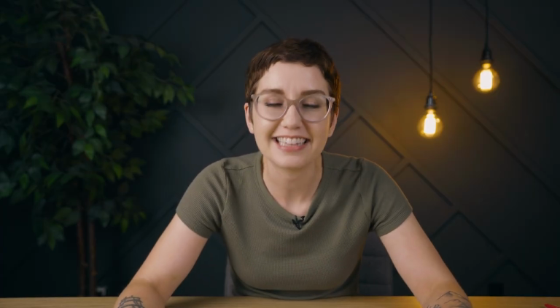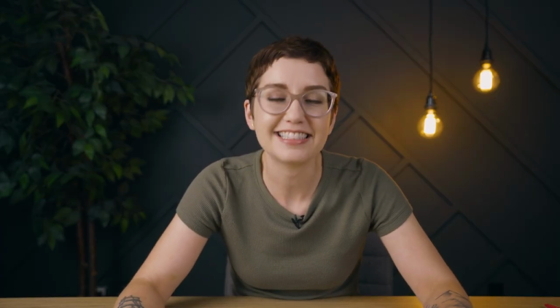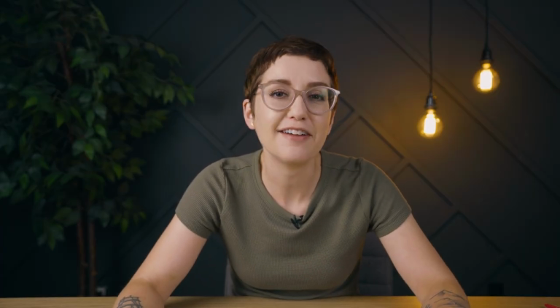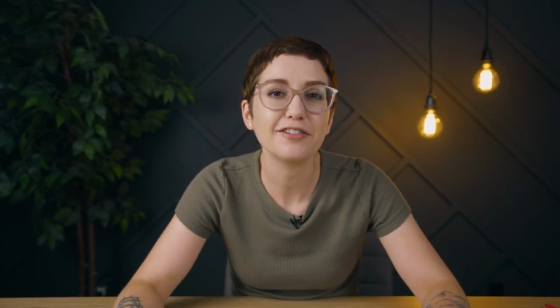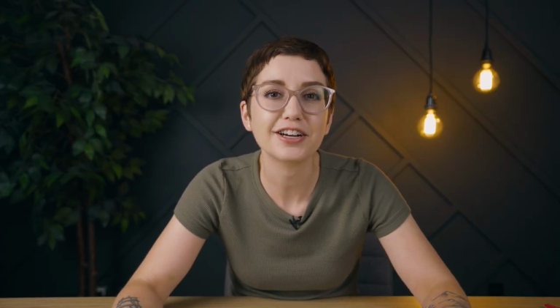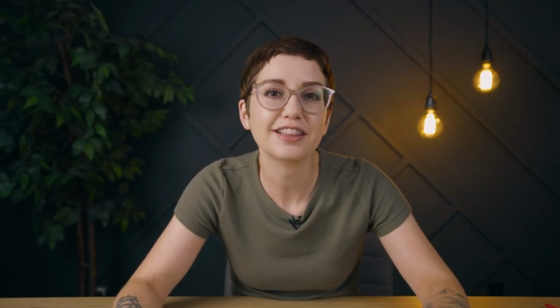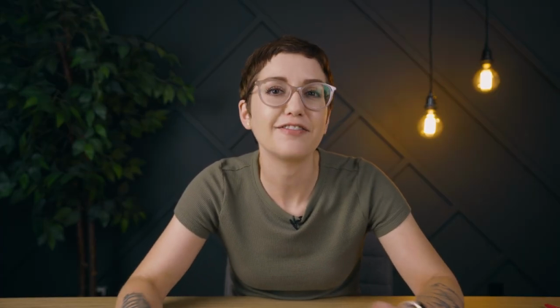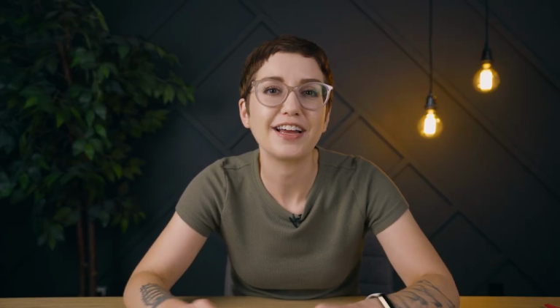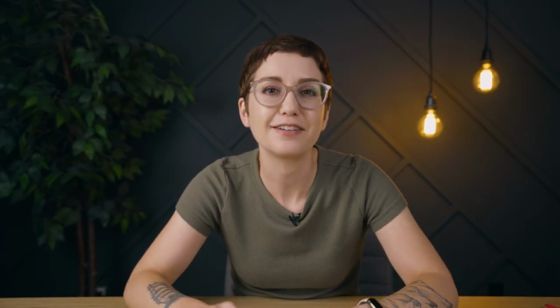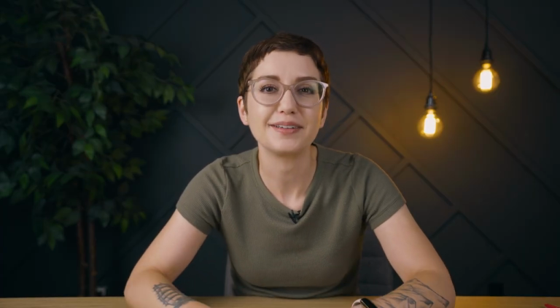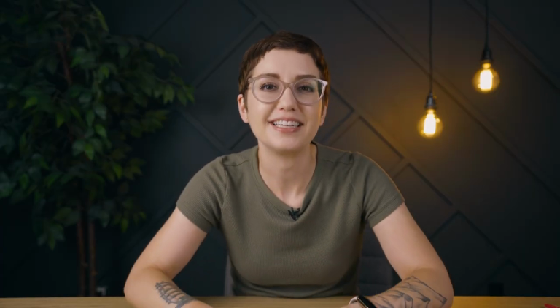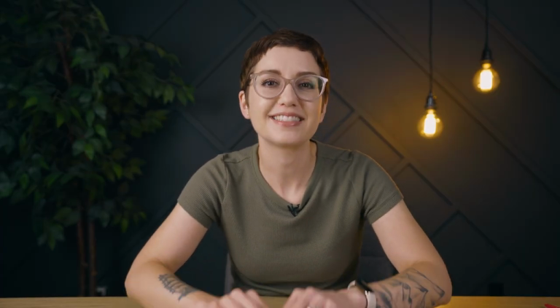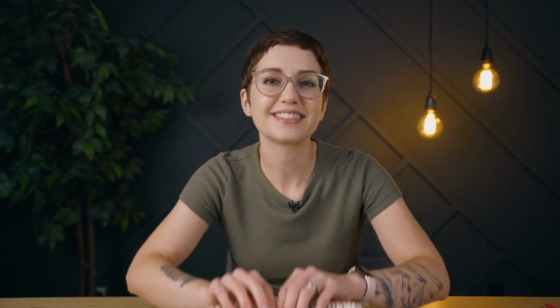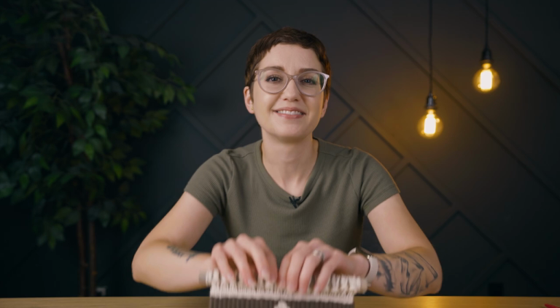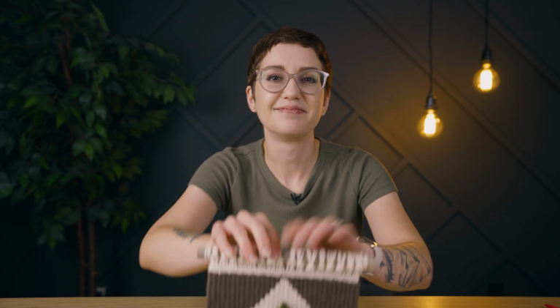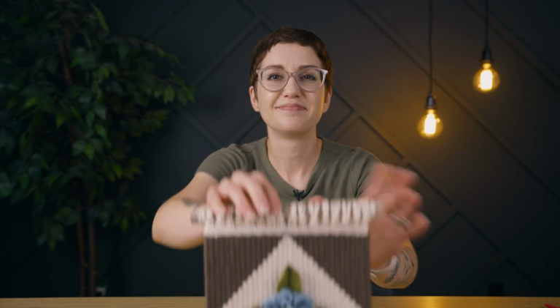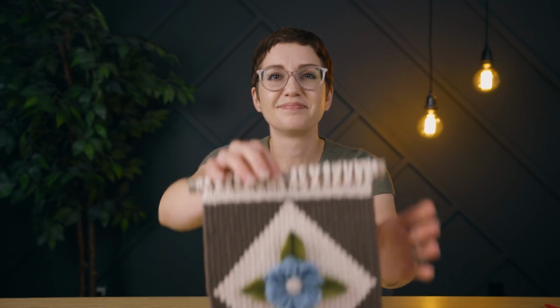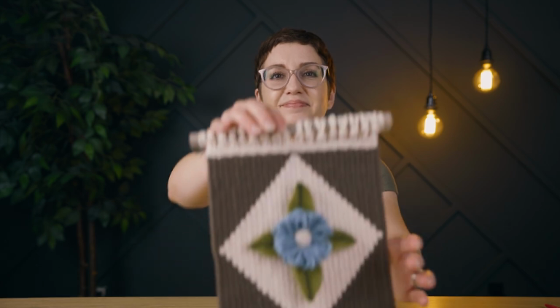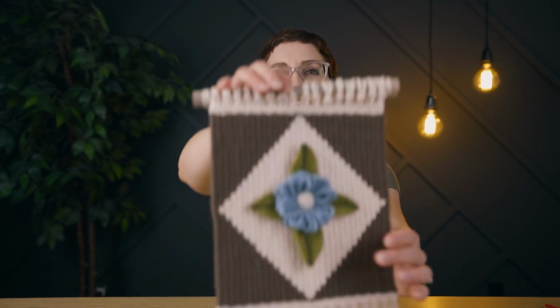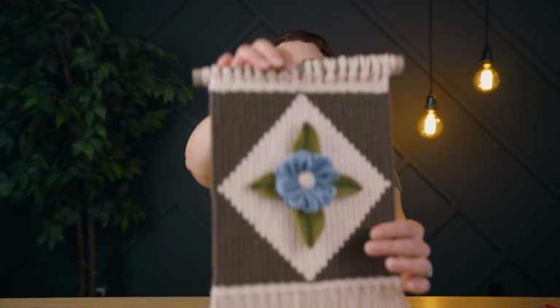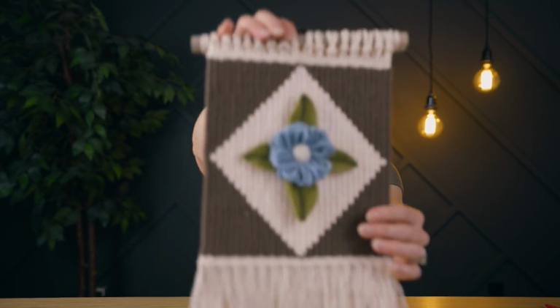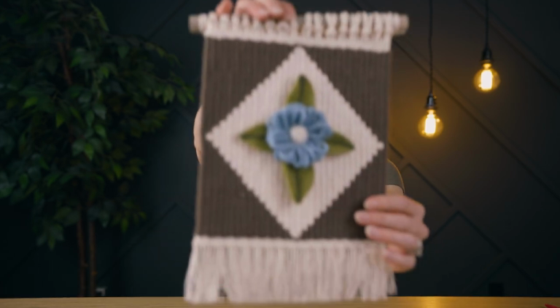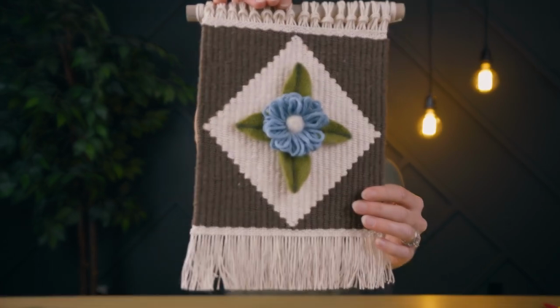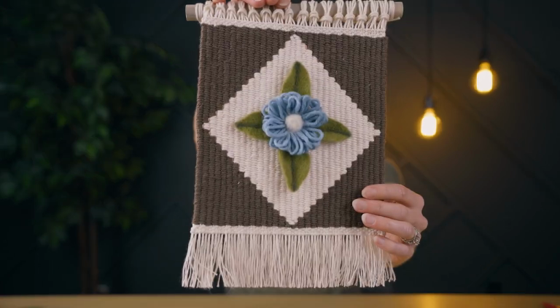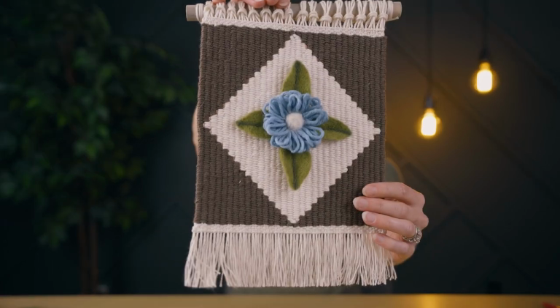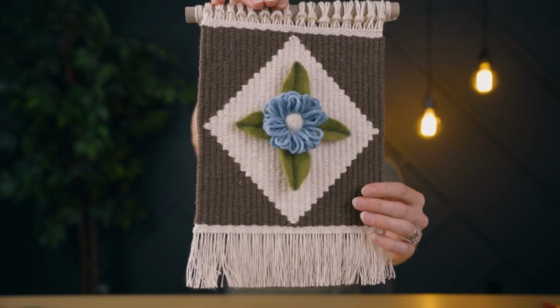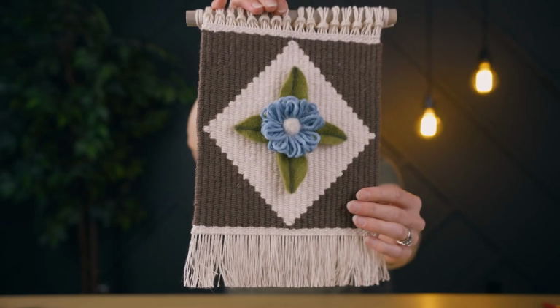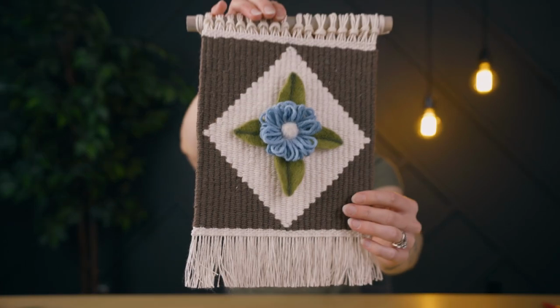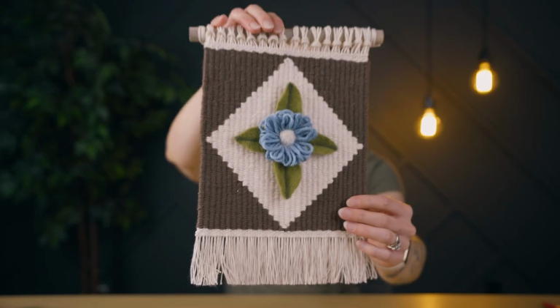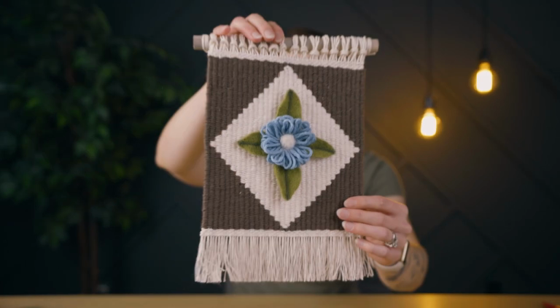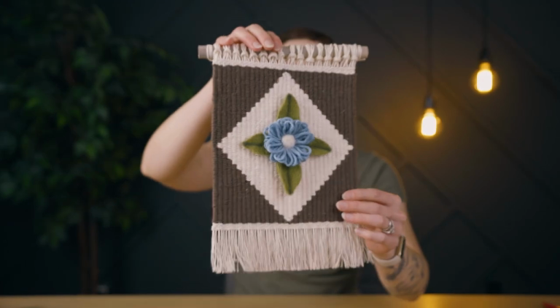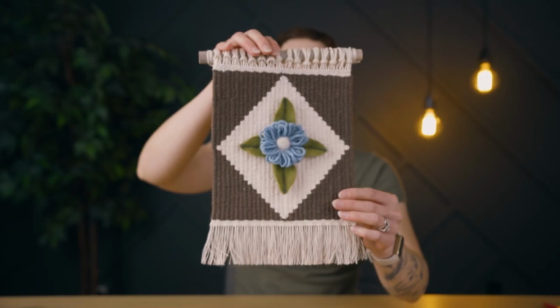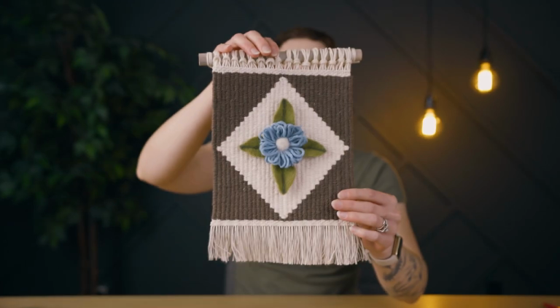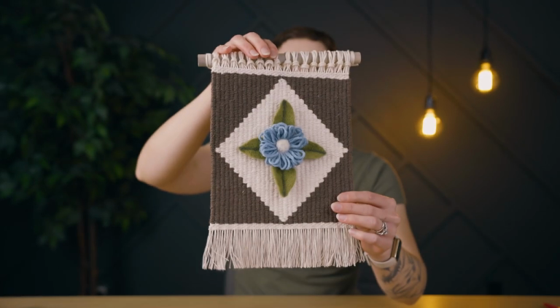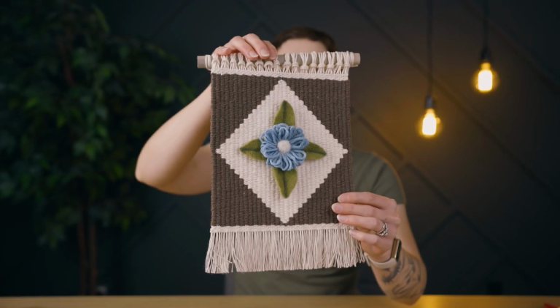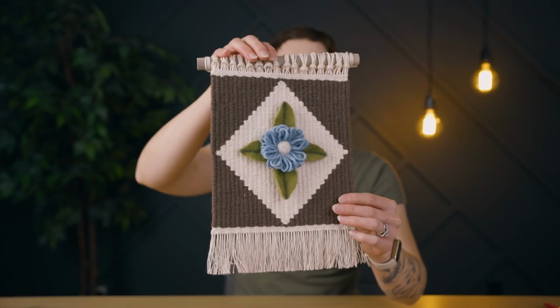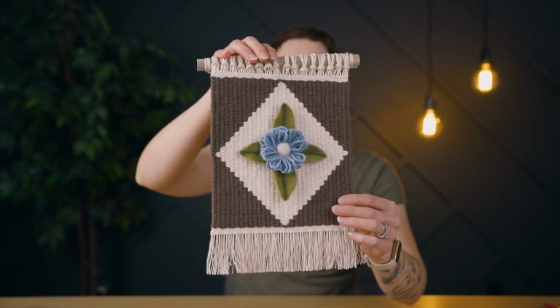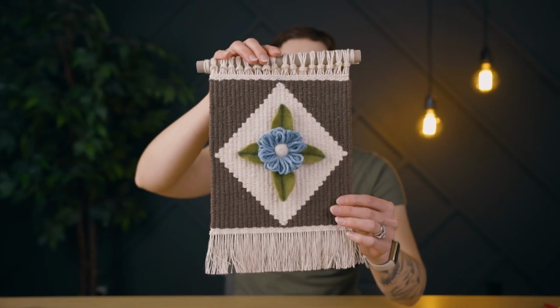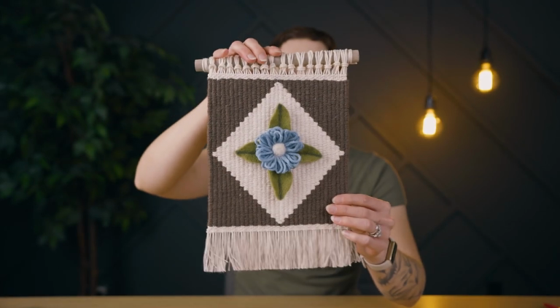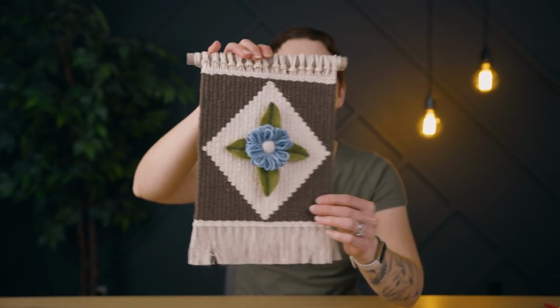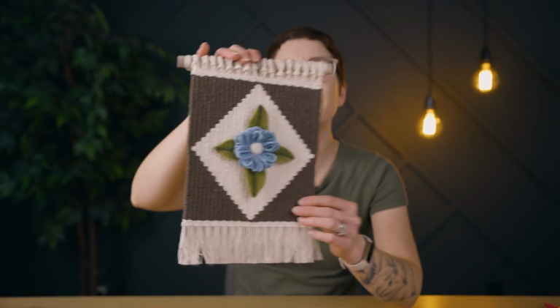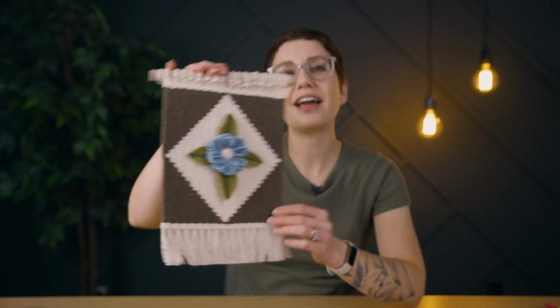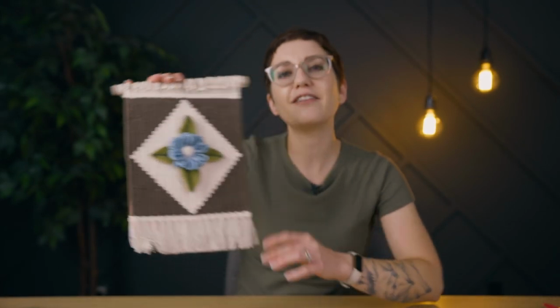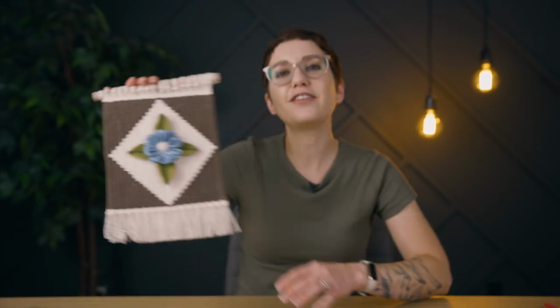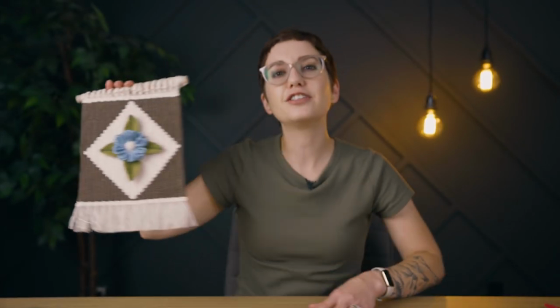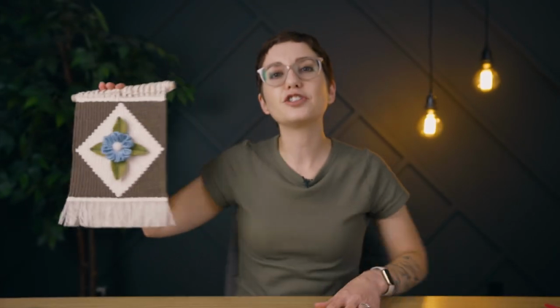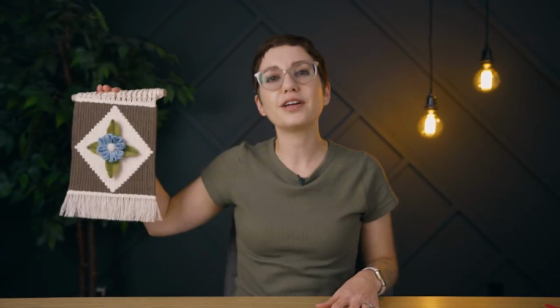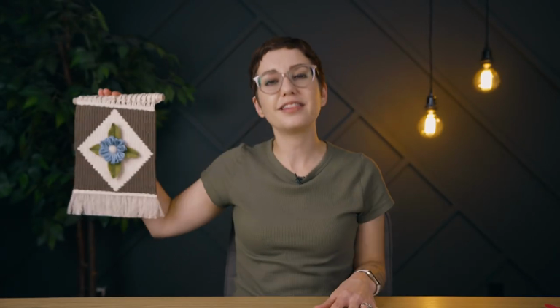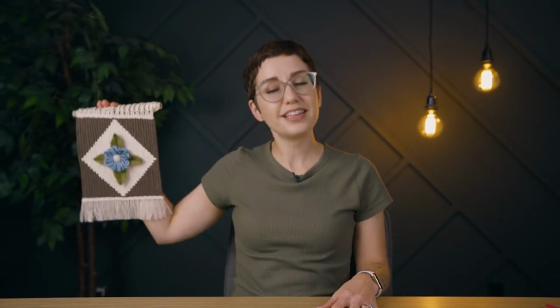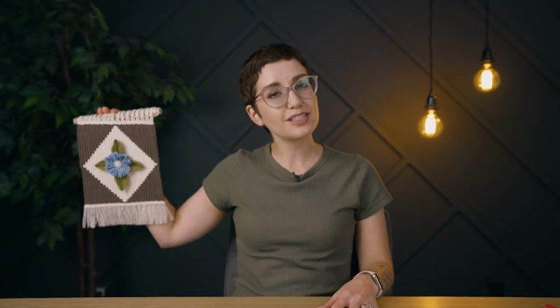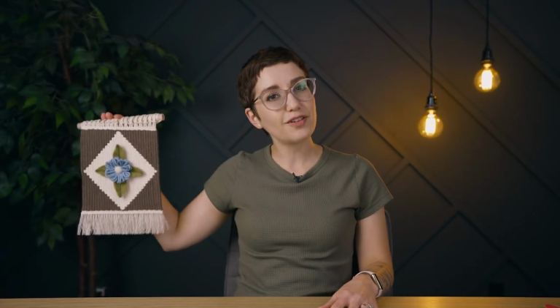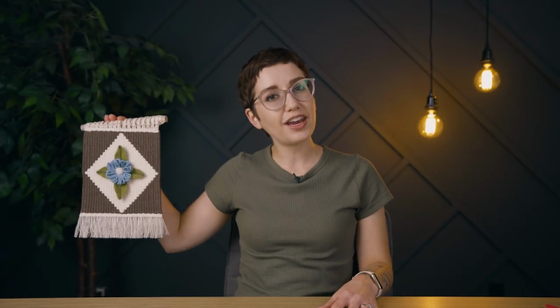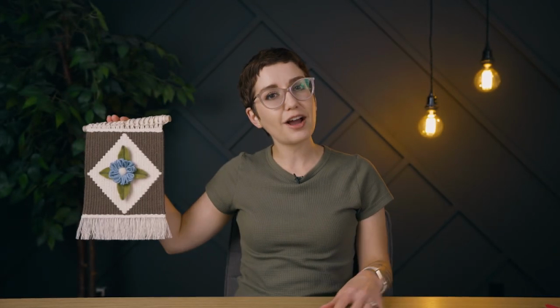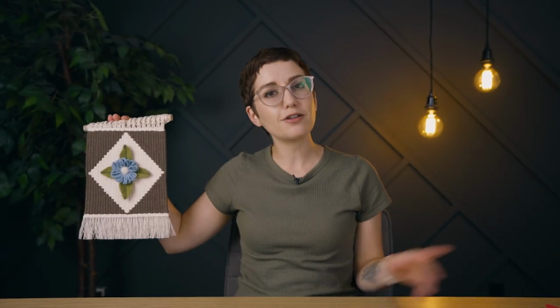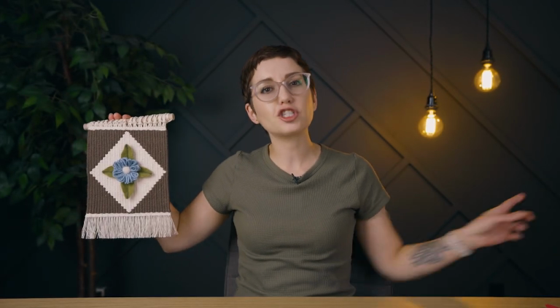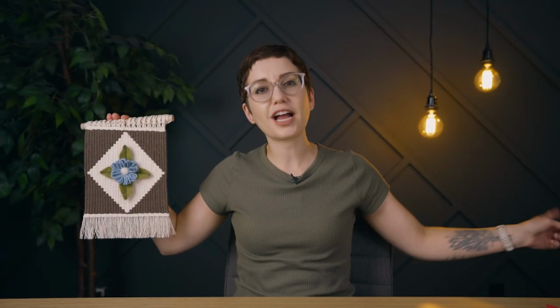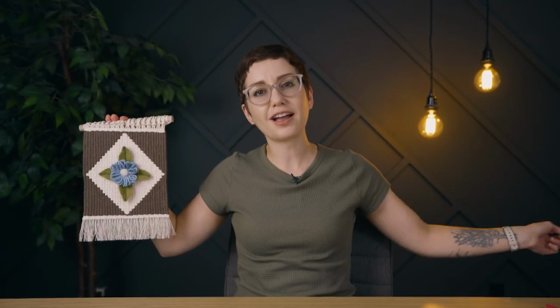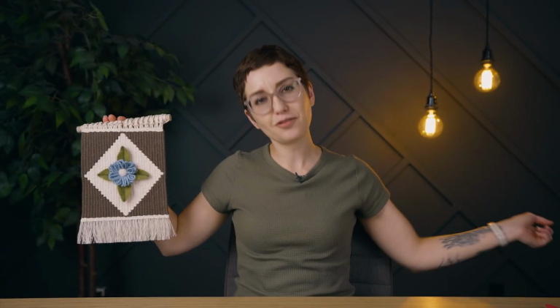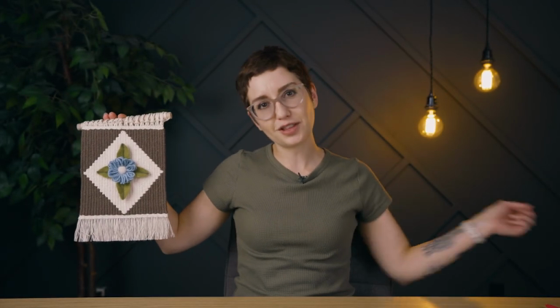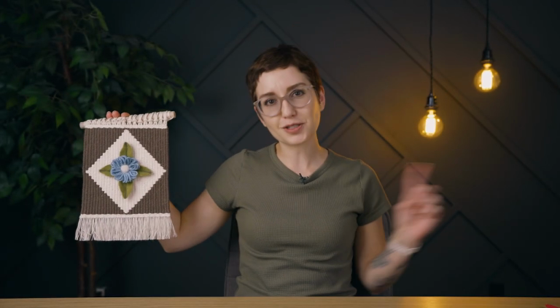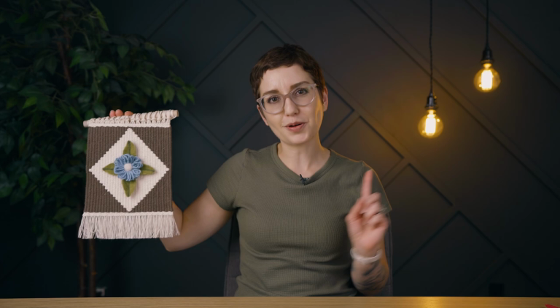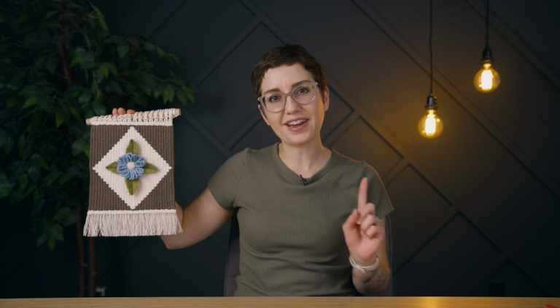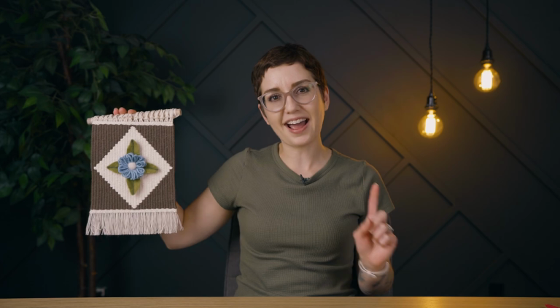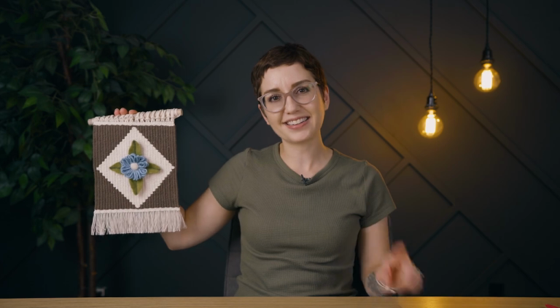Okay, it's all finished — I love it. Let's have a look at the final piece. It turned out so cute, and if you enjoyed this video, check out this one next.